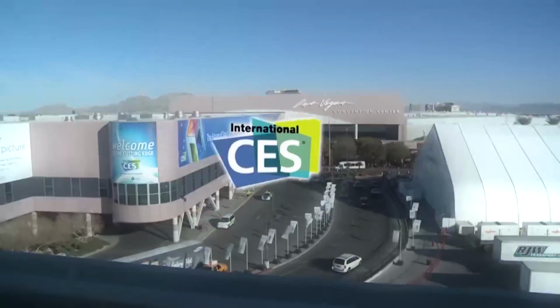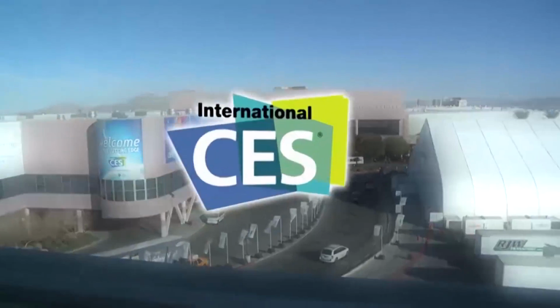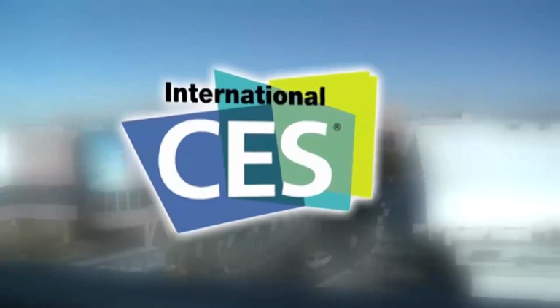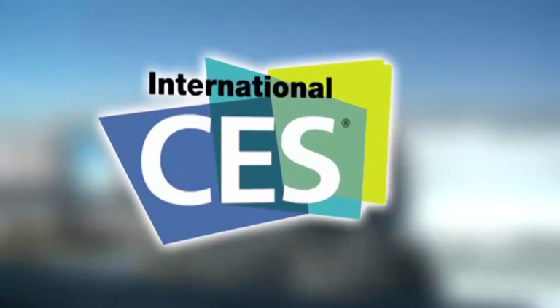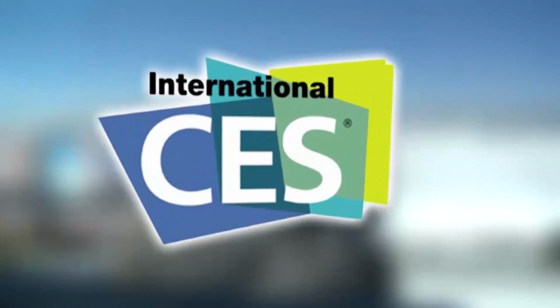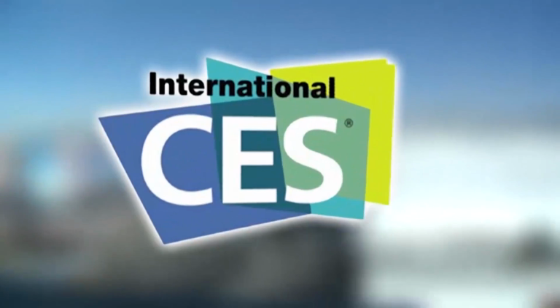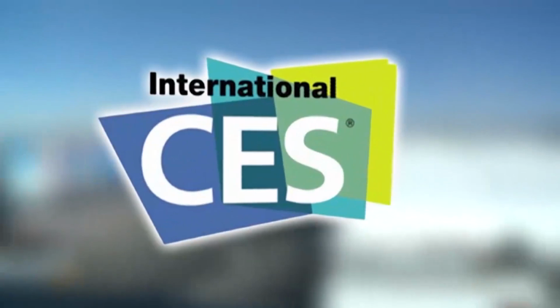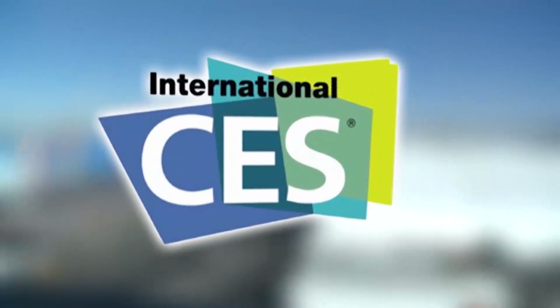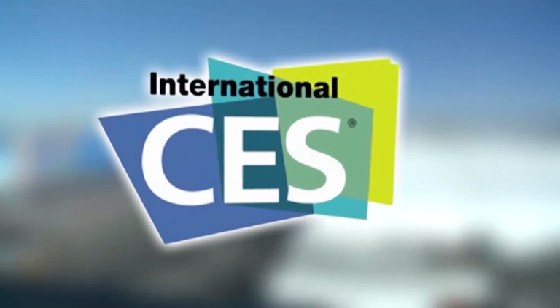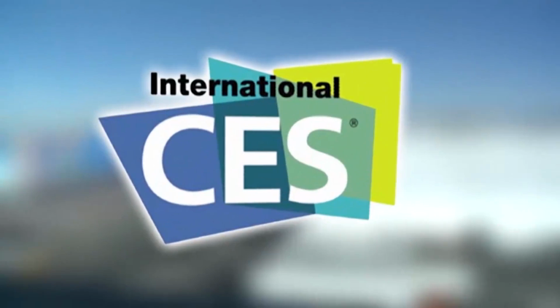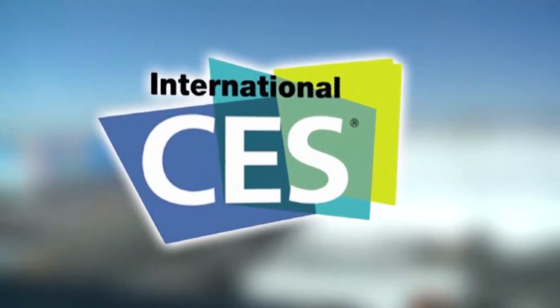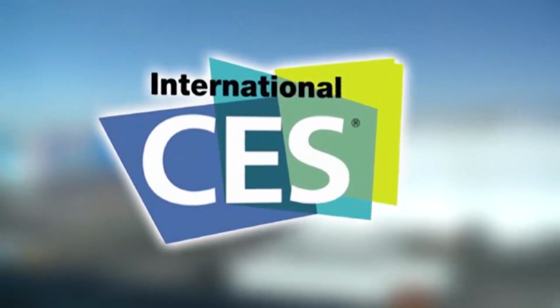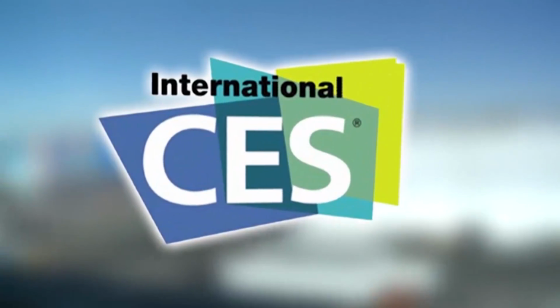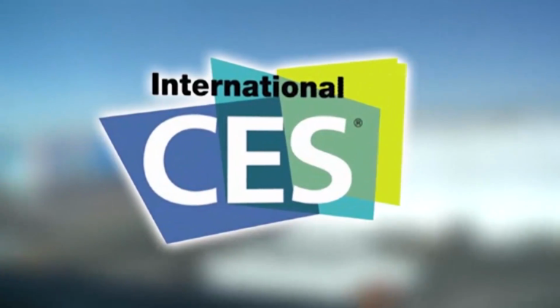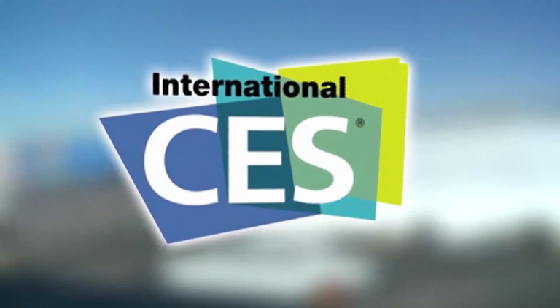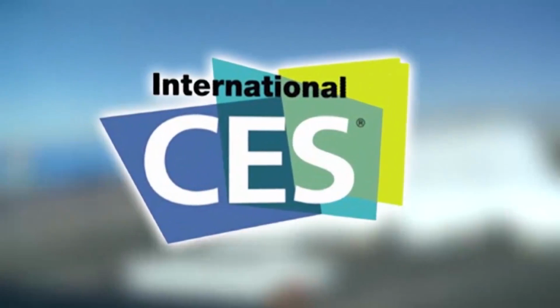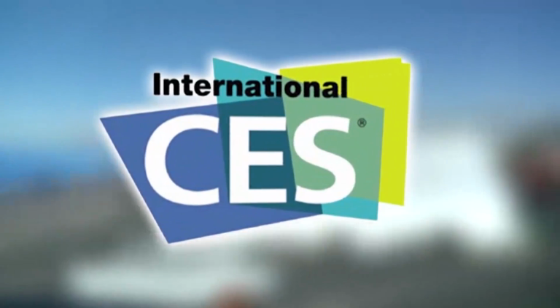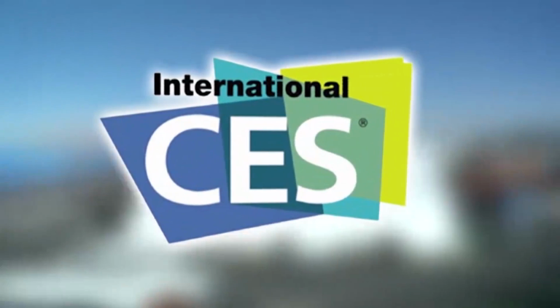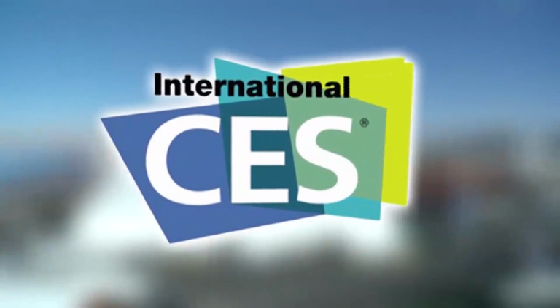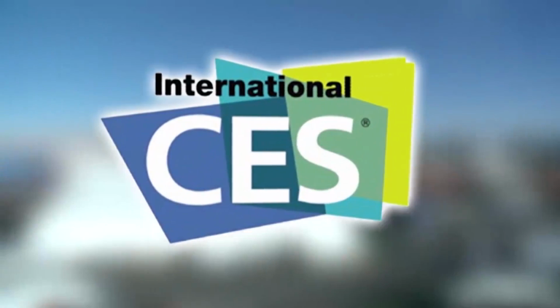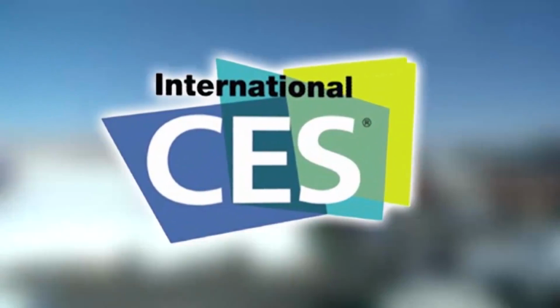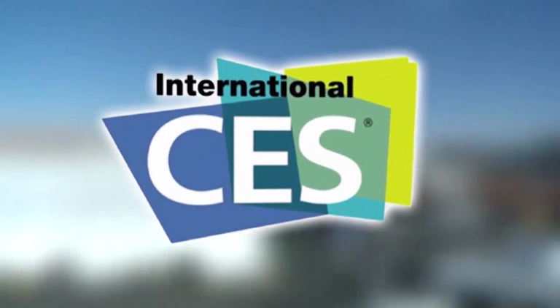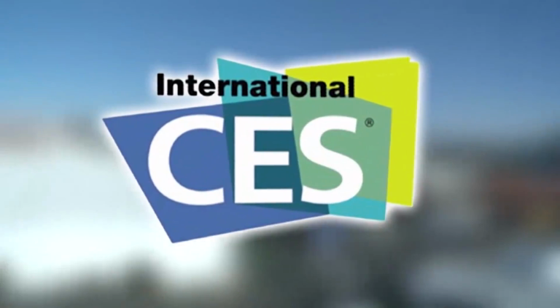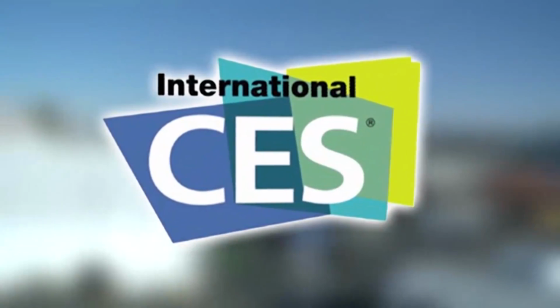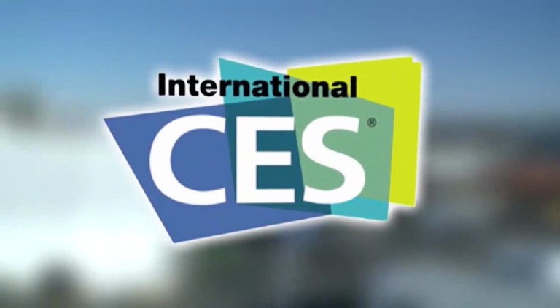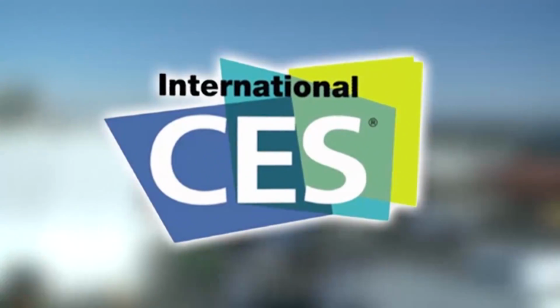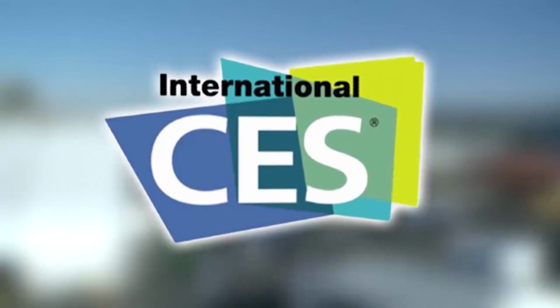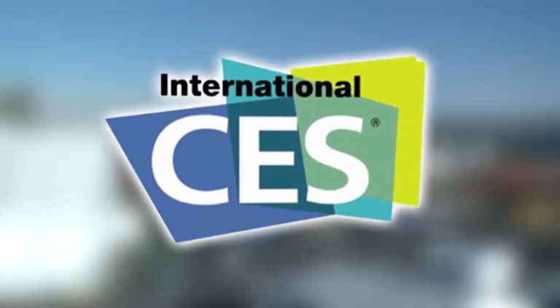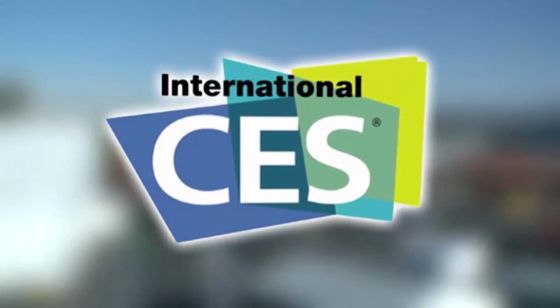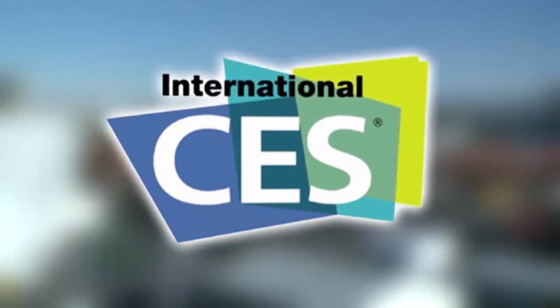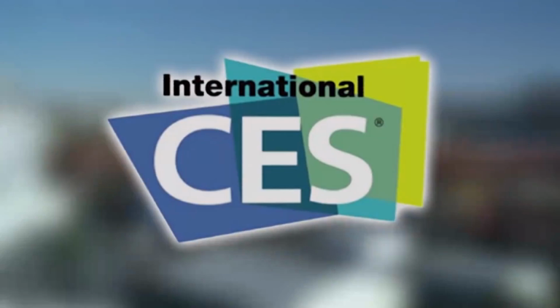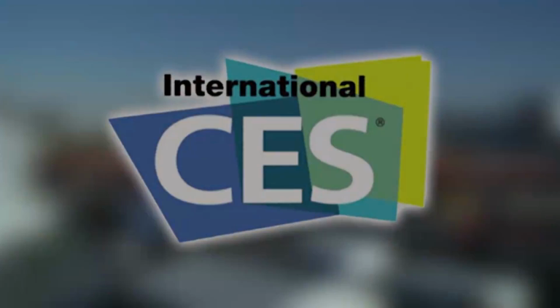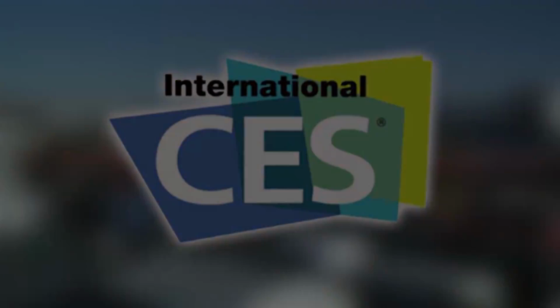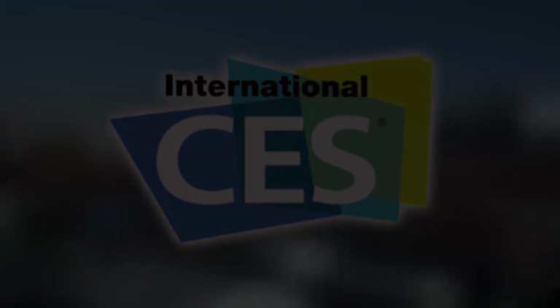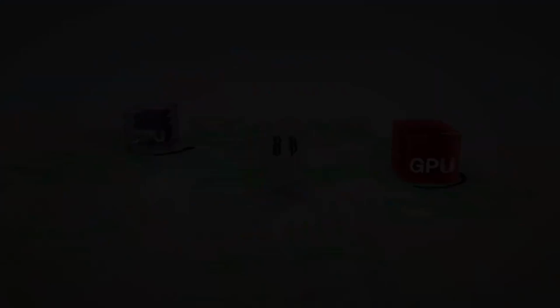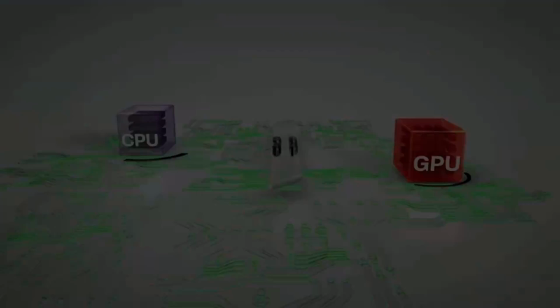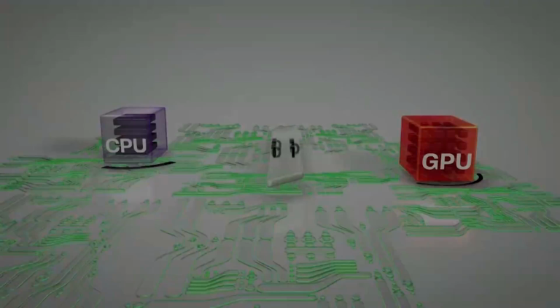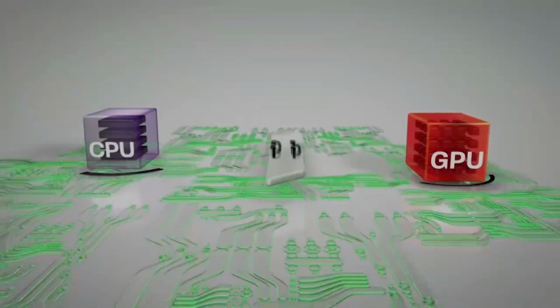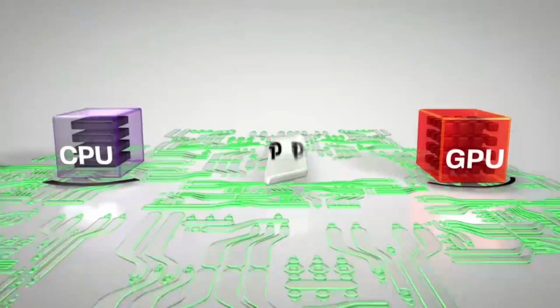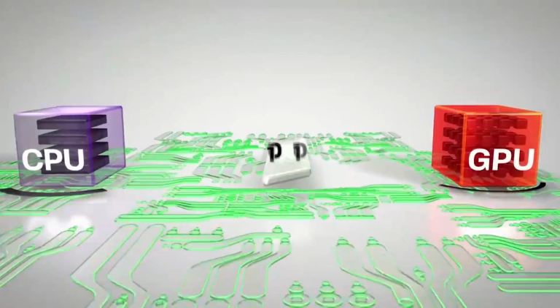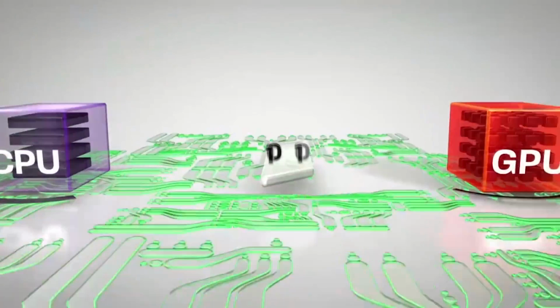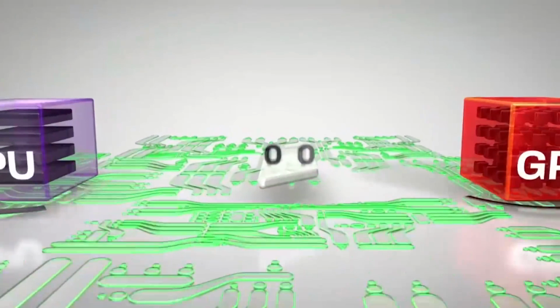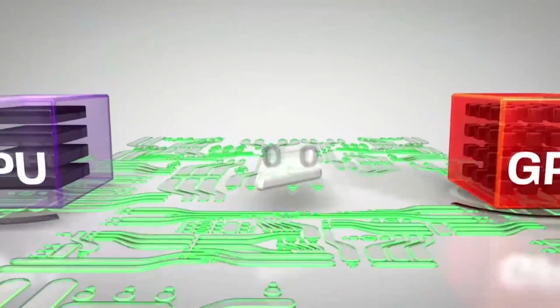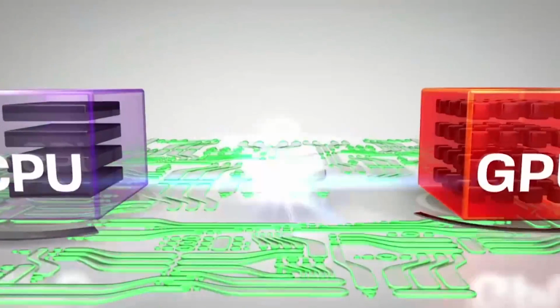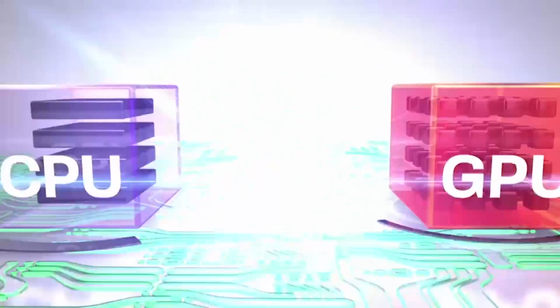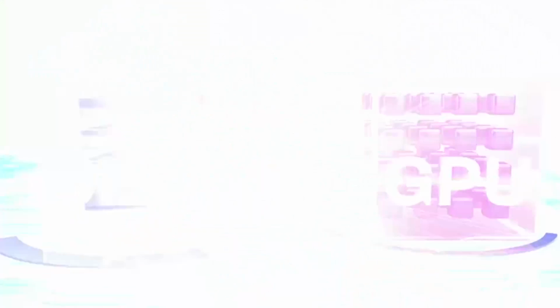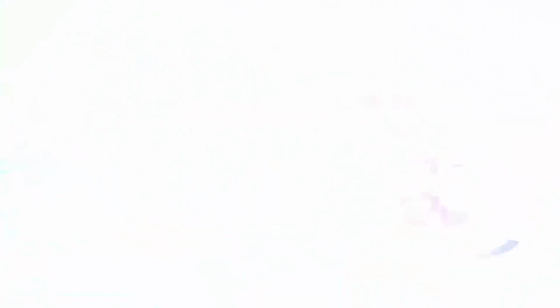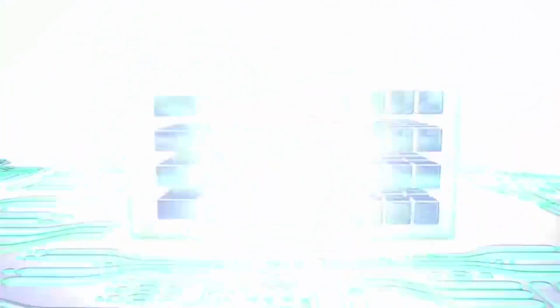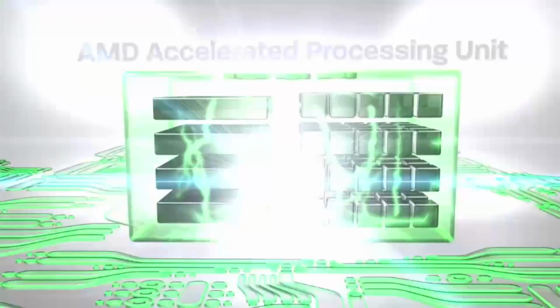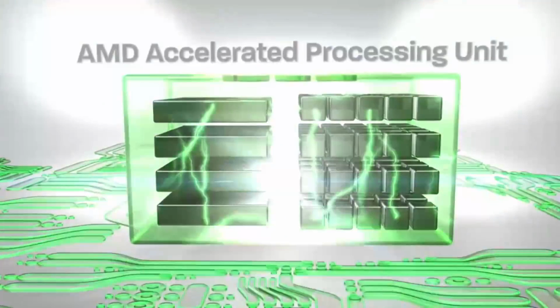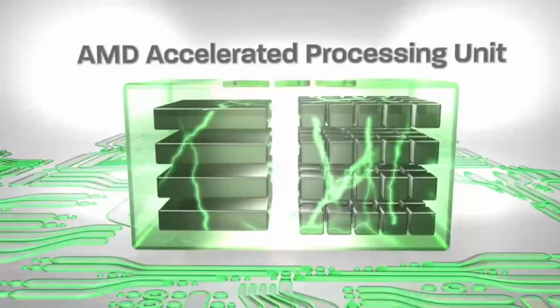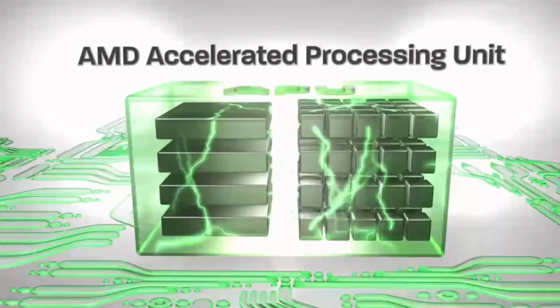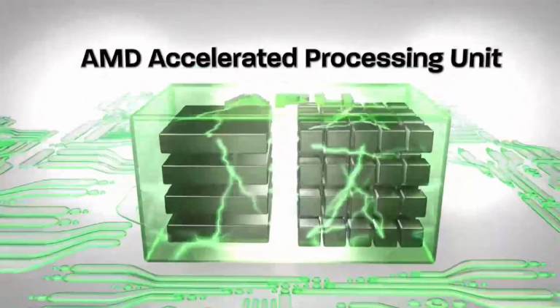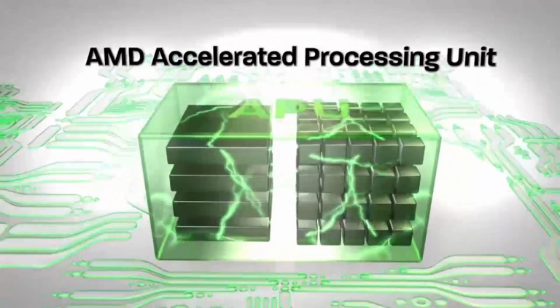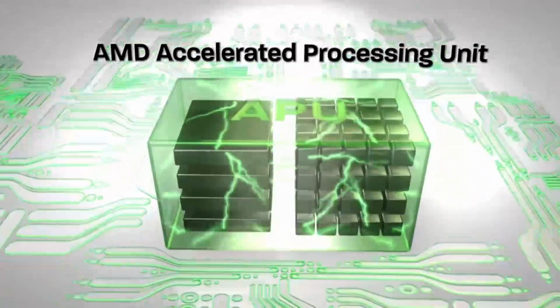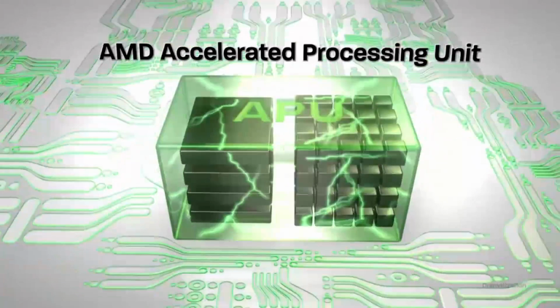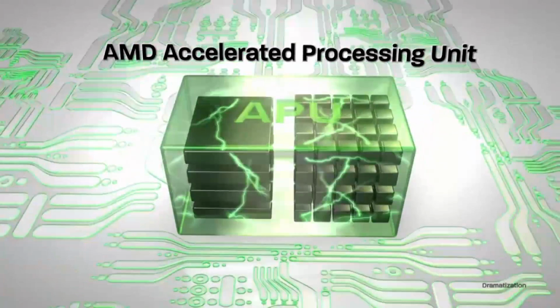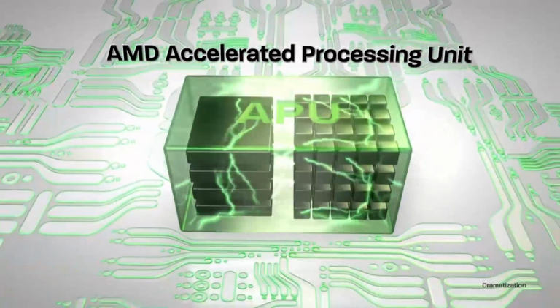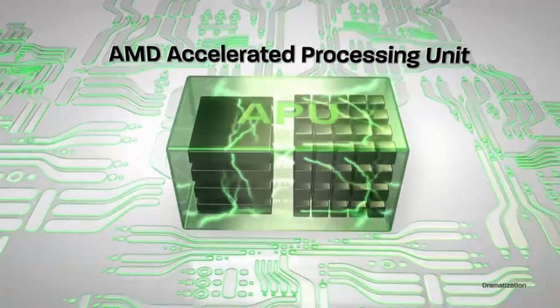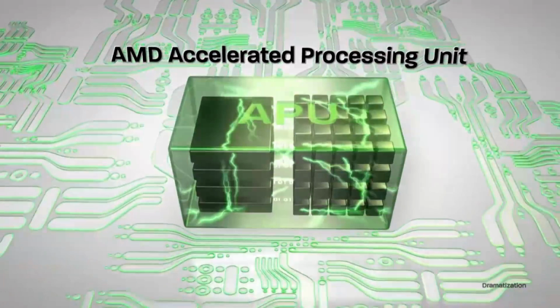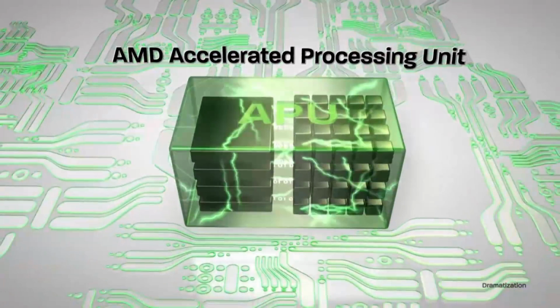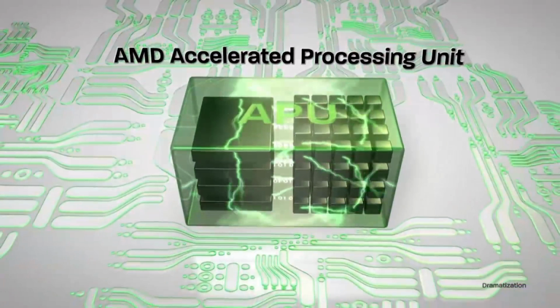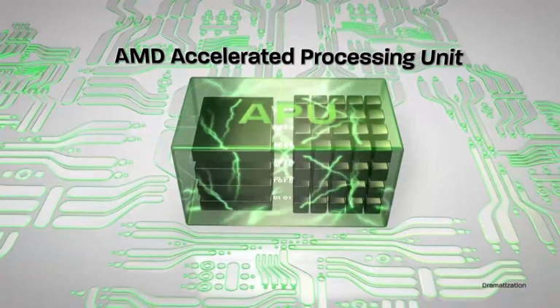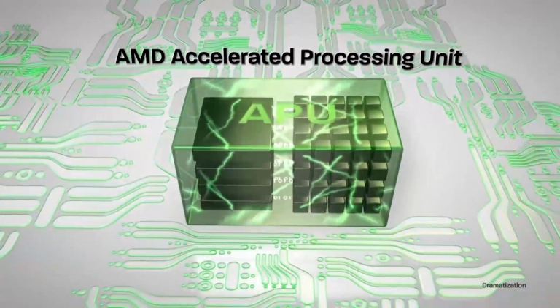PC Perspective's coverage of the 2013 Consumer Electronics Show is brought to you by AMD and the 2nd generation A-Series APUs.